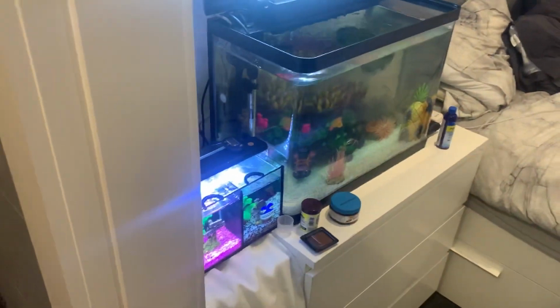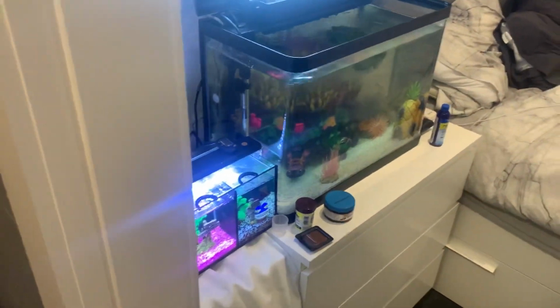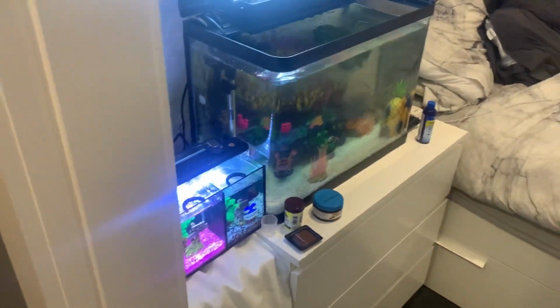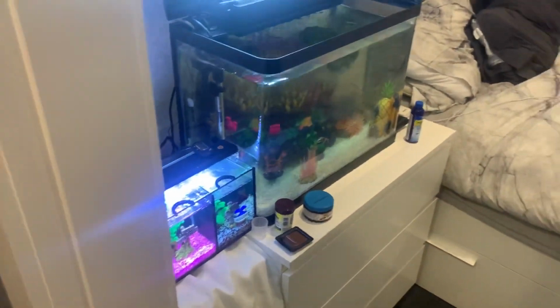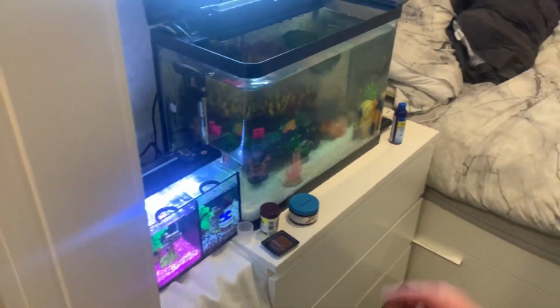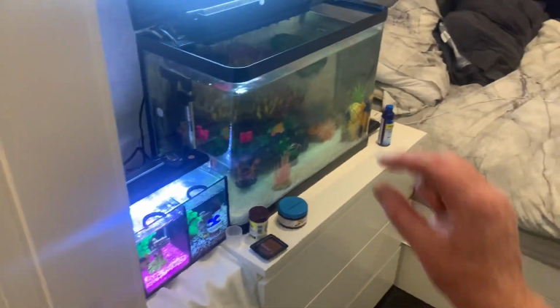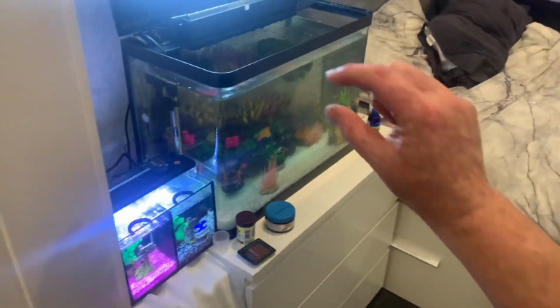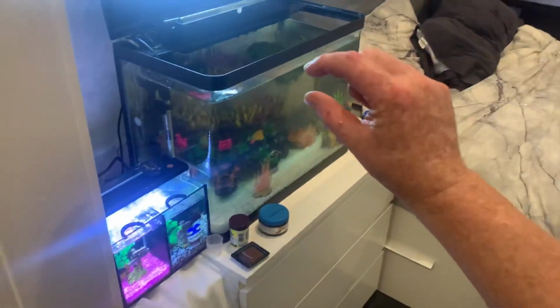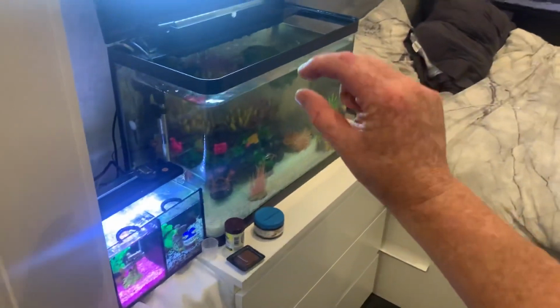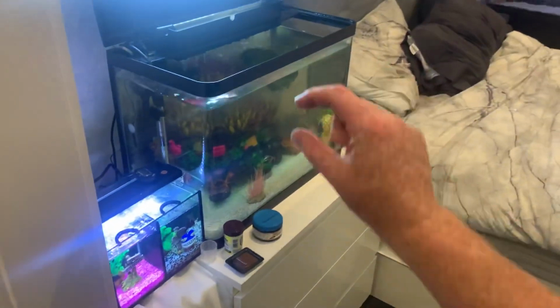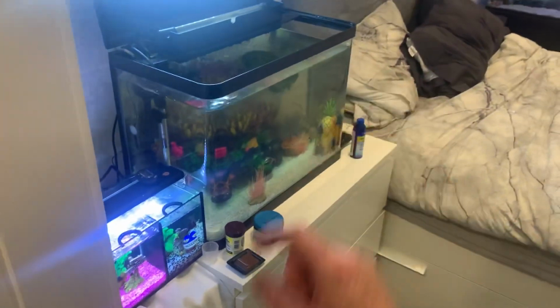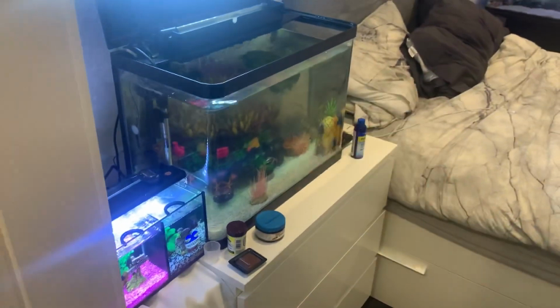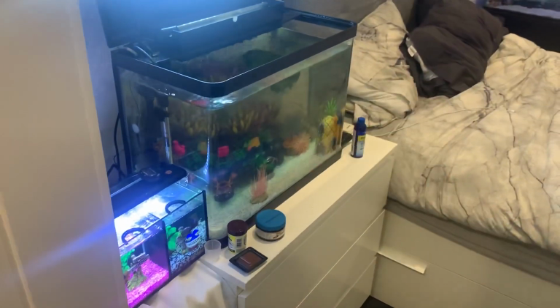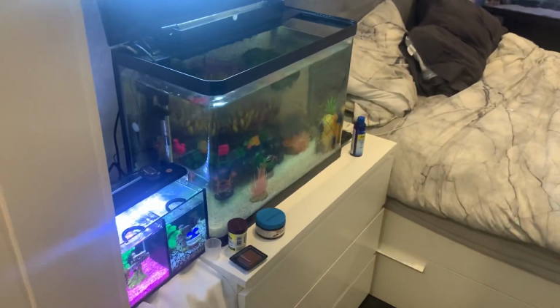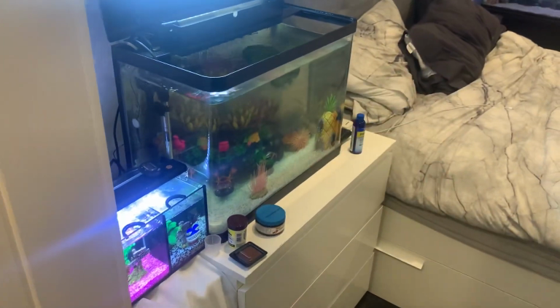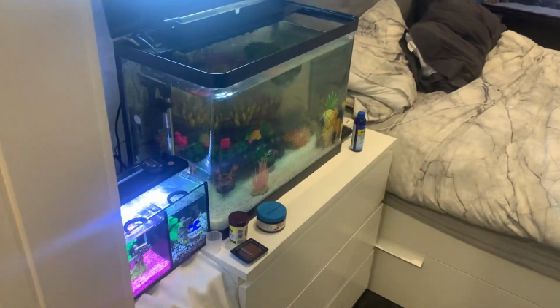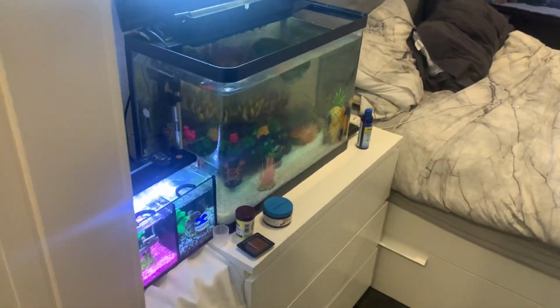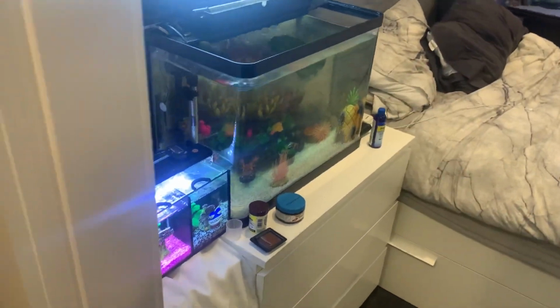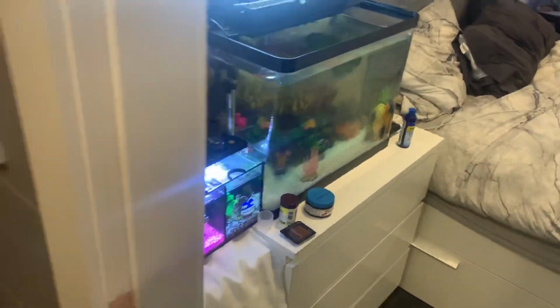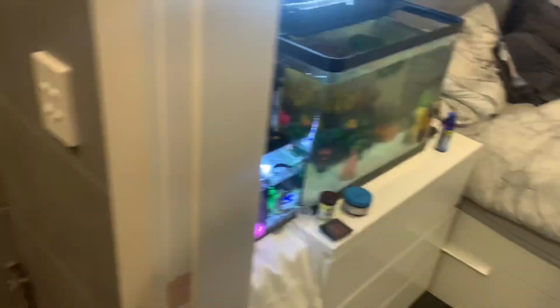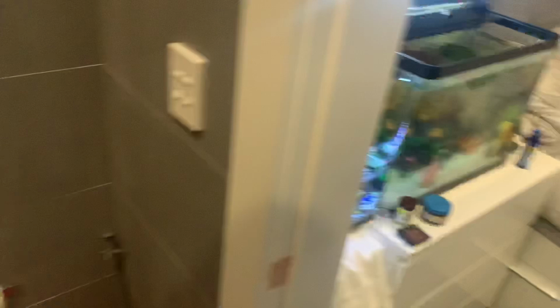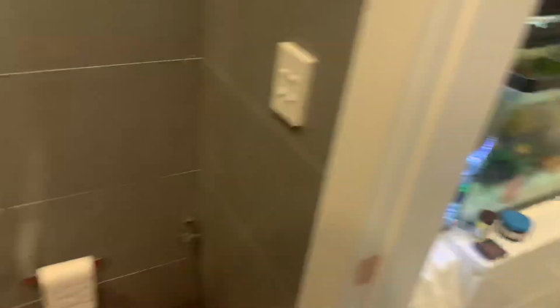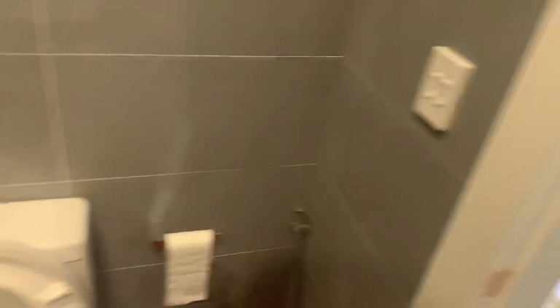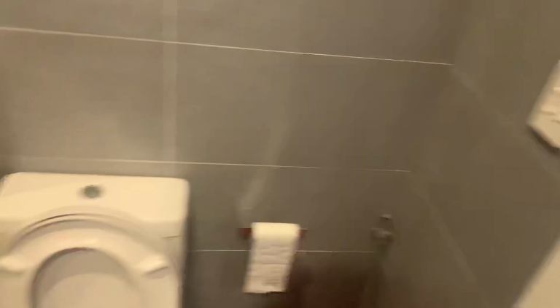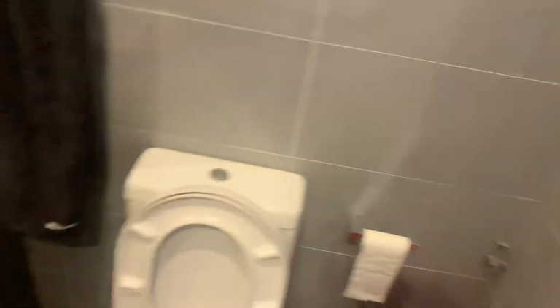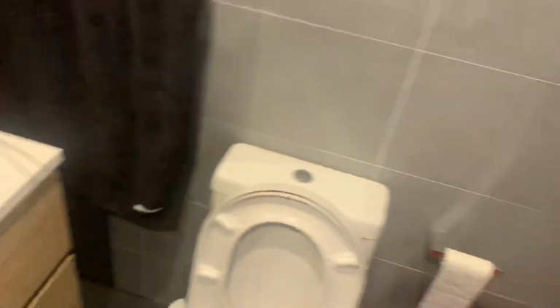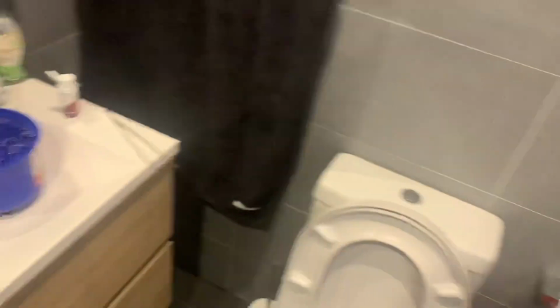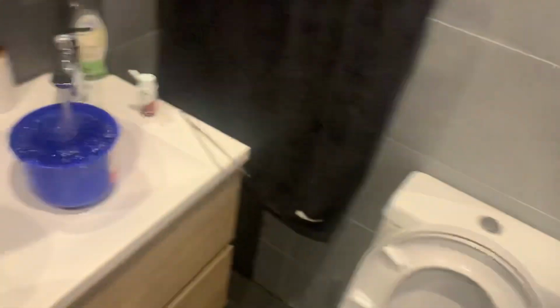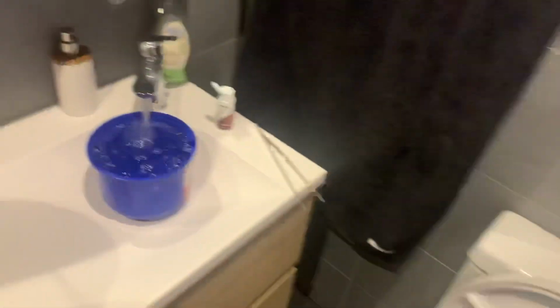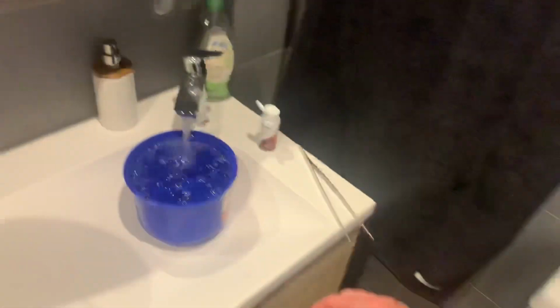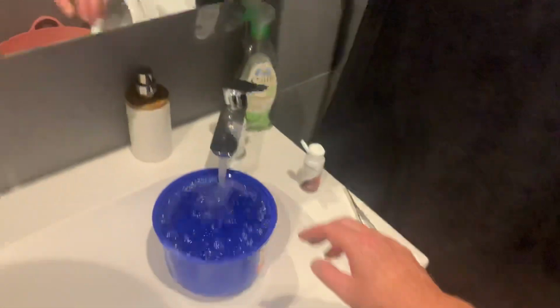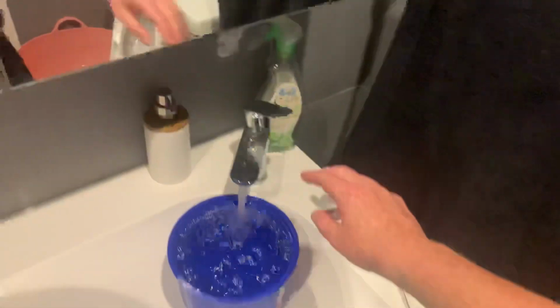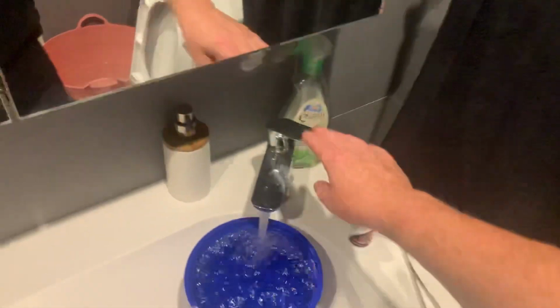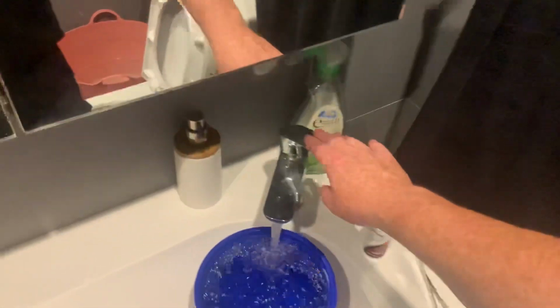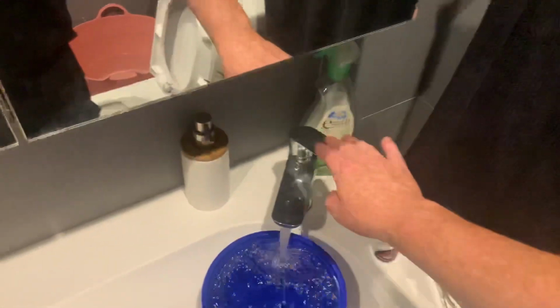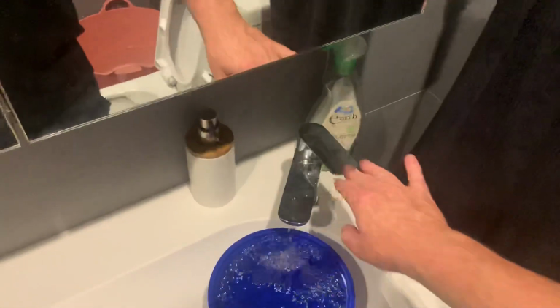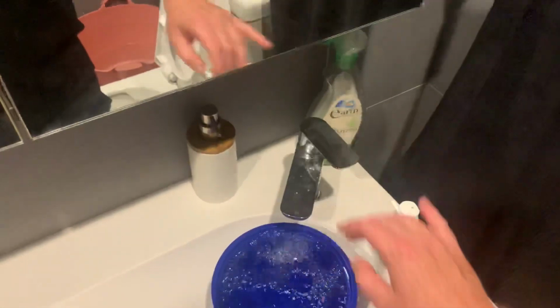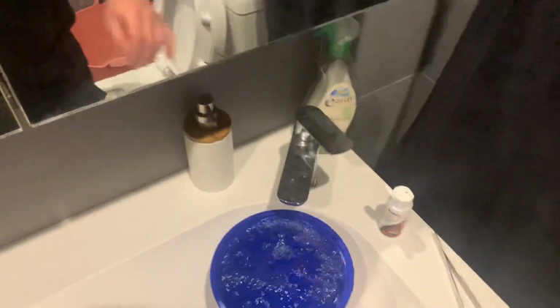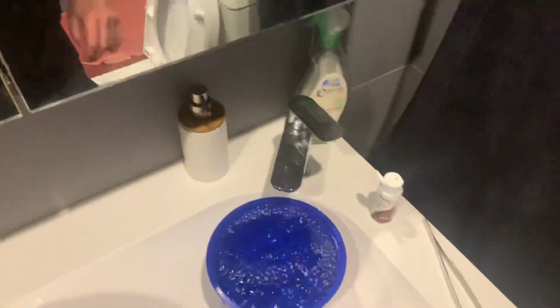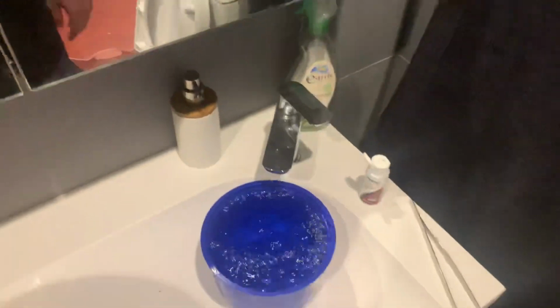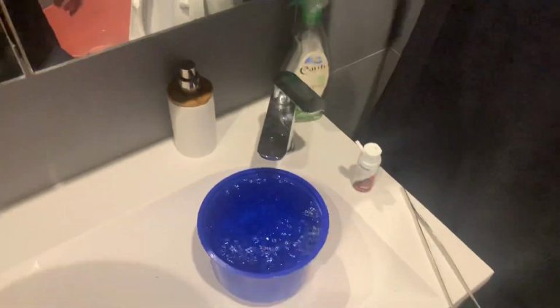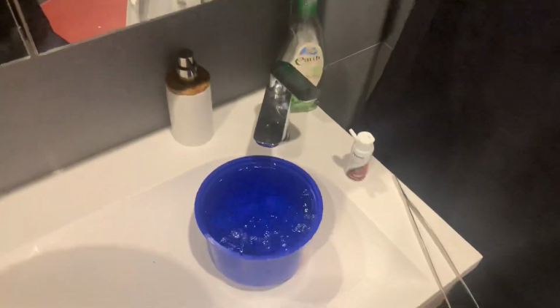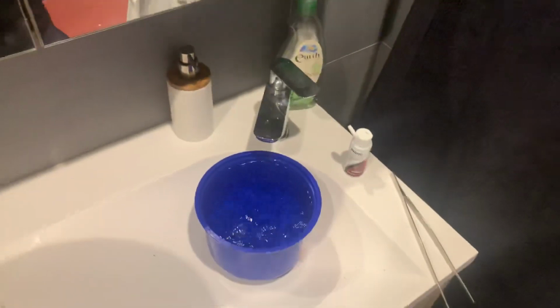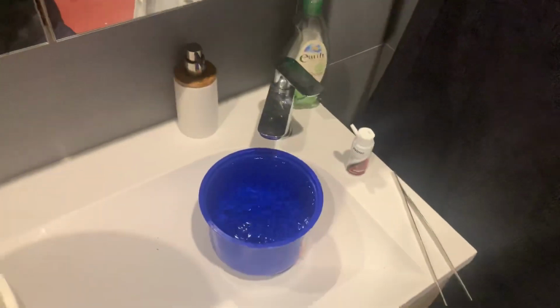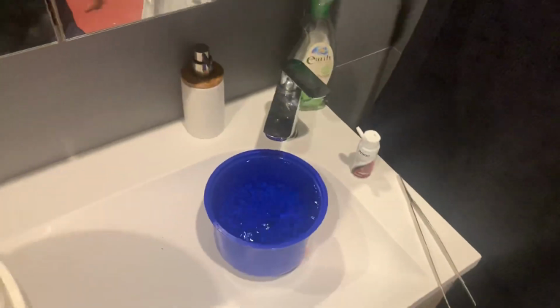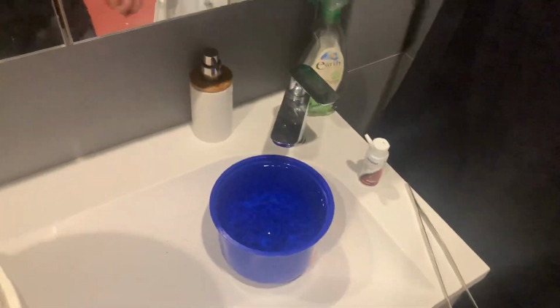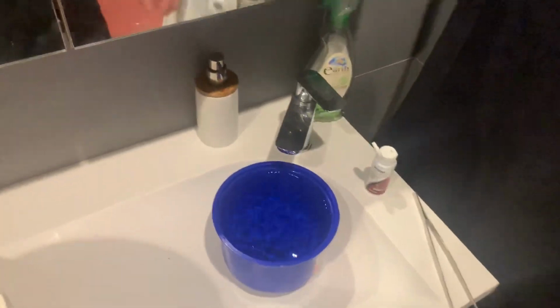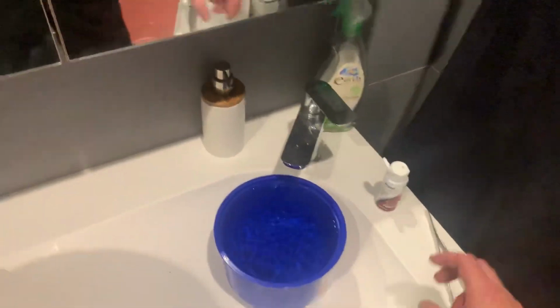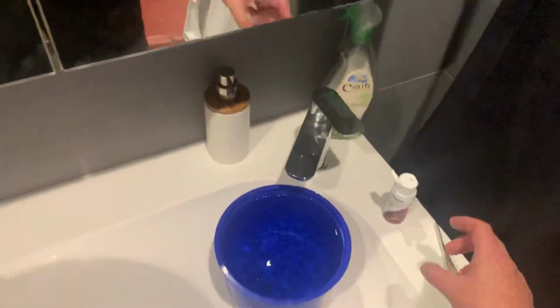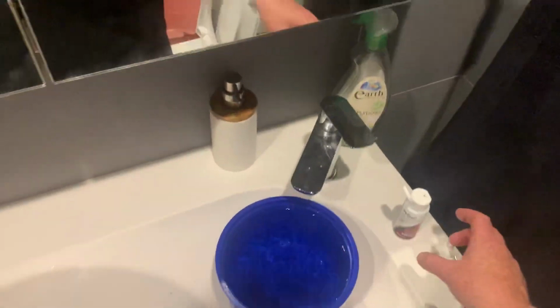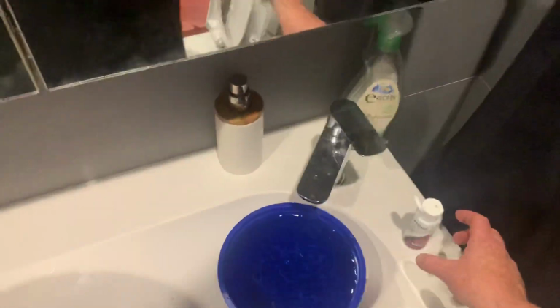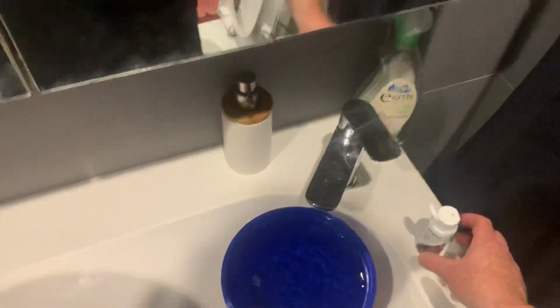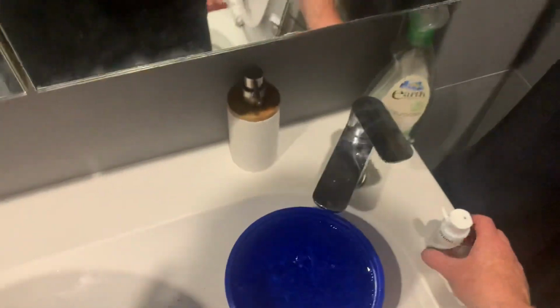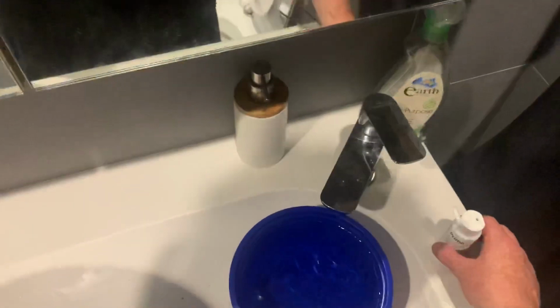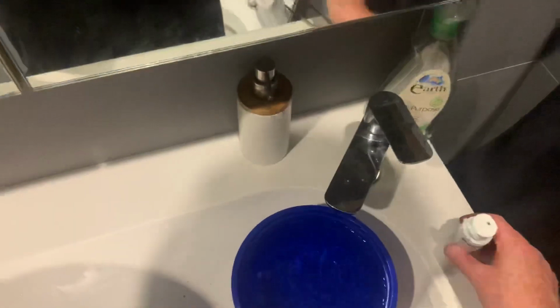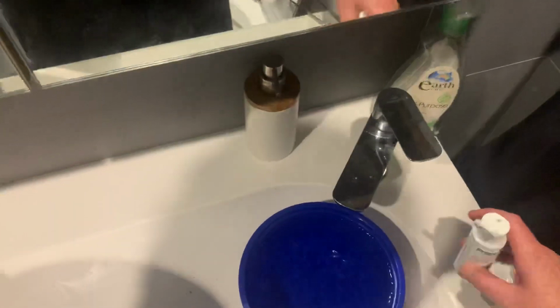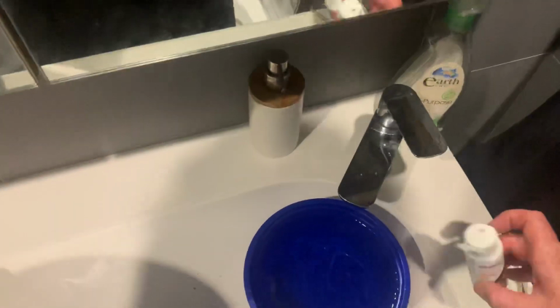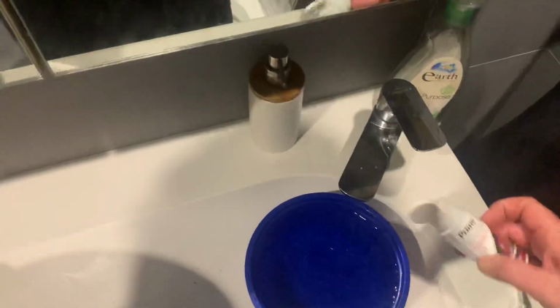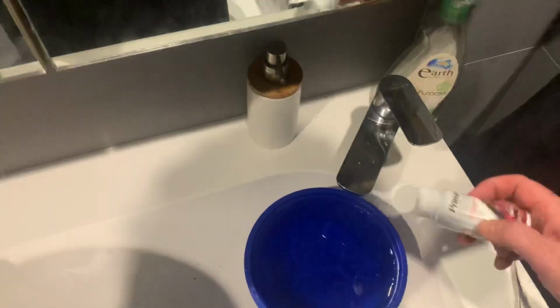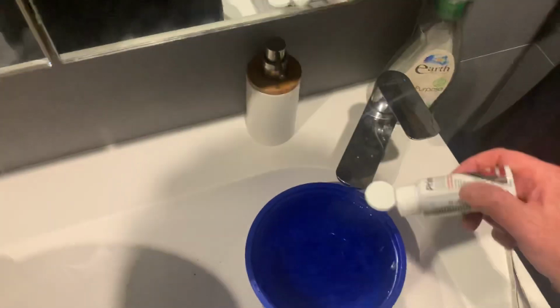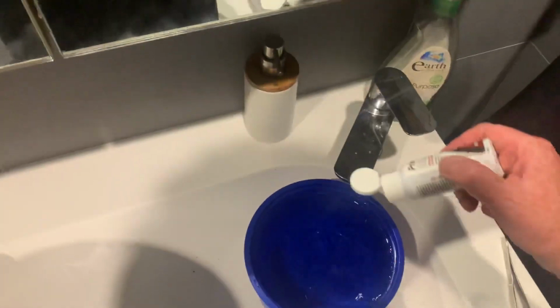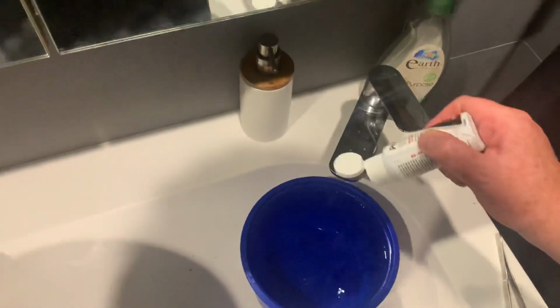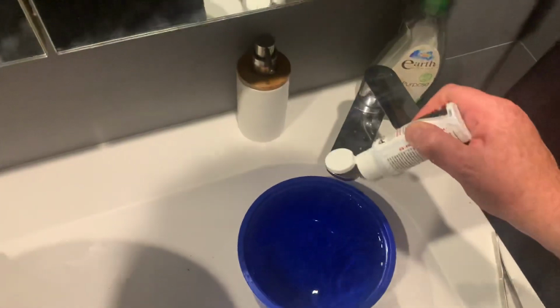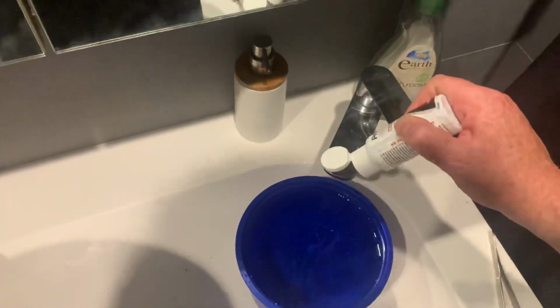If you're only doing a small water change, that is unlikely to be an issue. But if you're doing a large water change, it is very likely to be an issue.